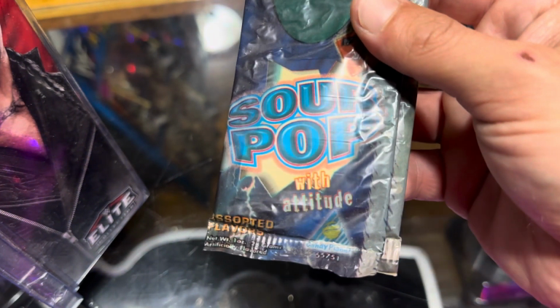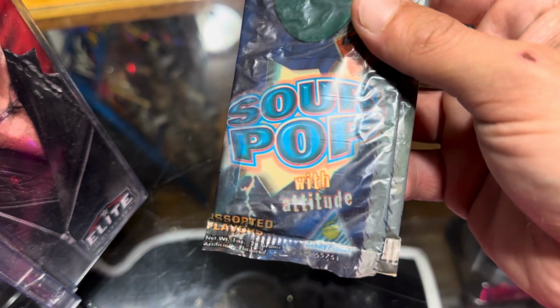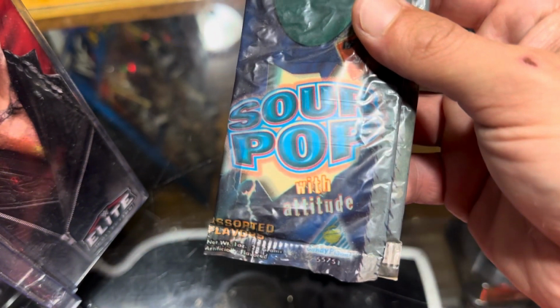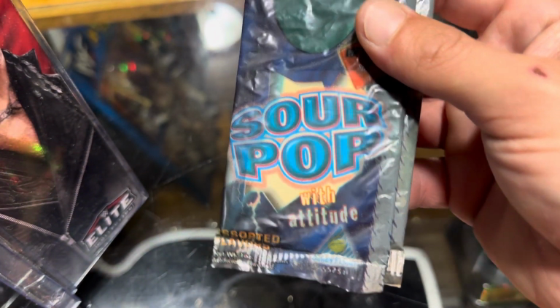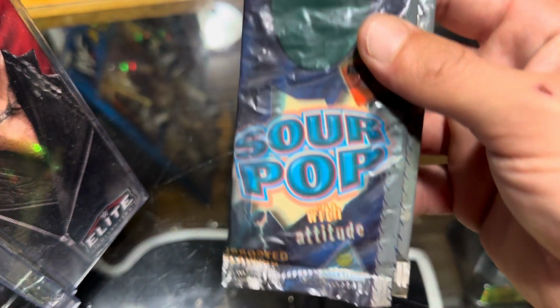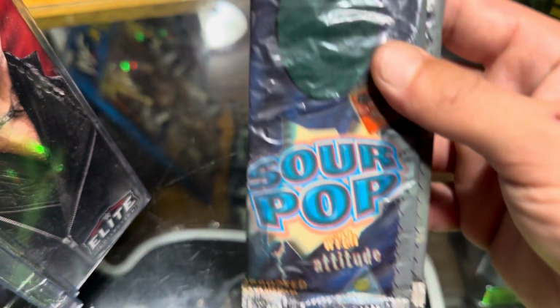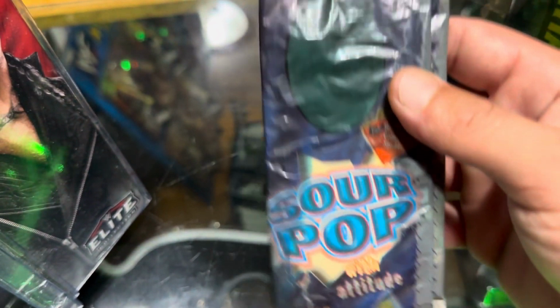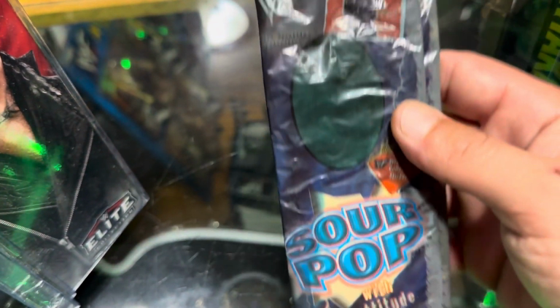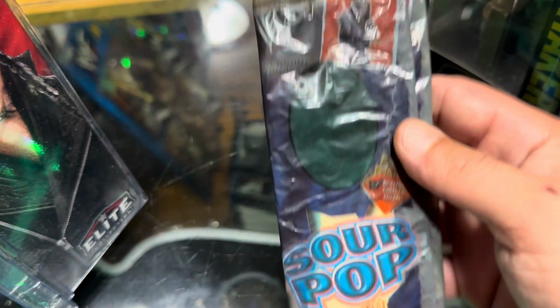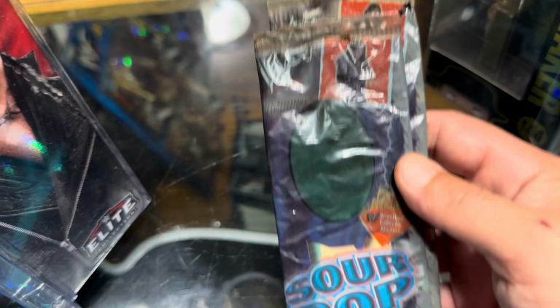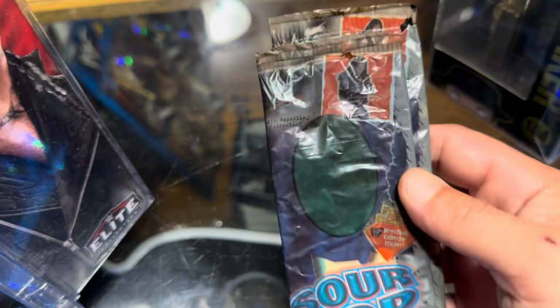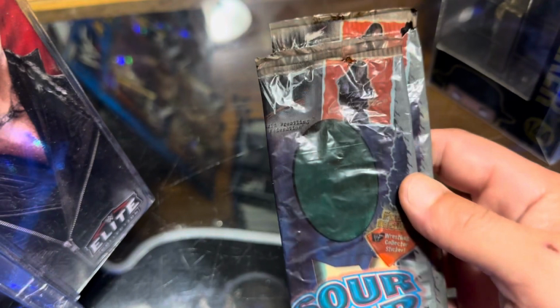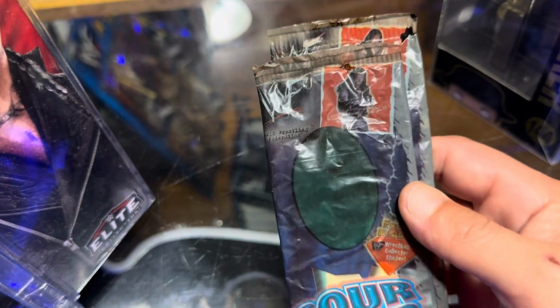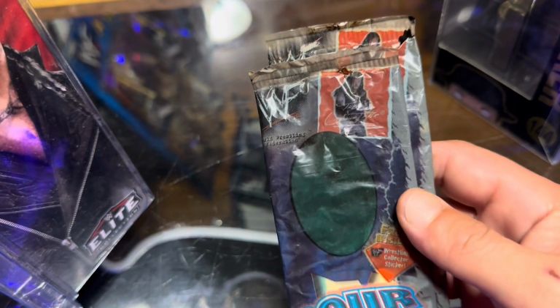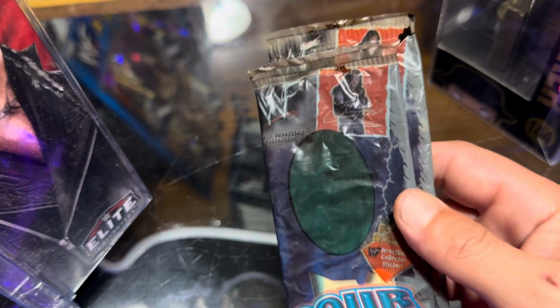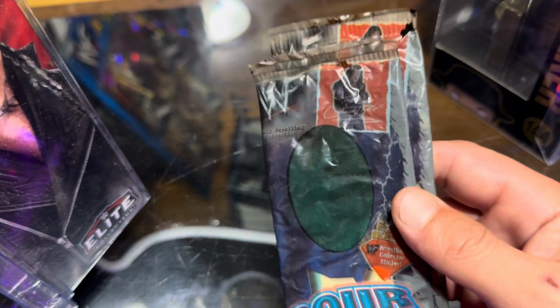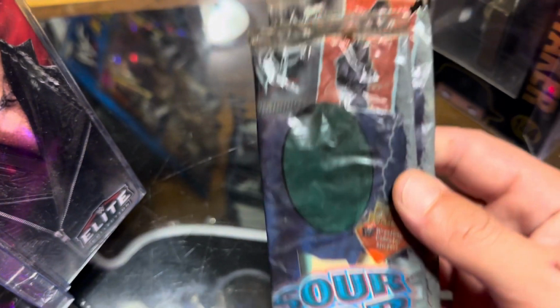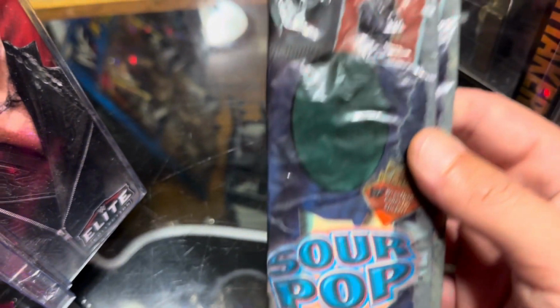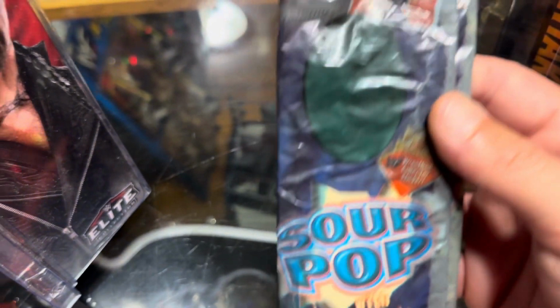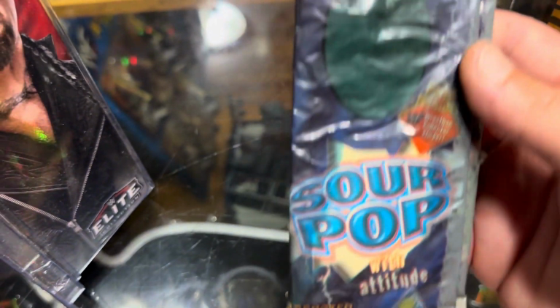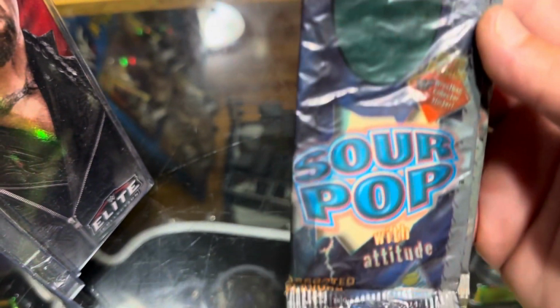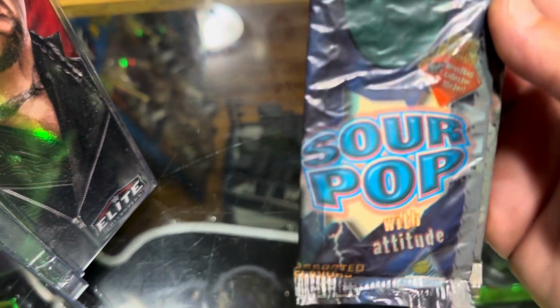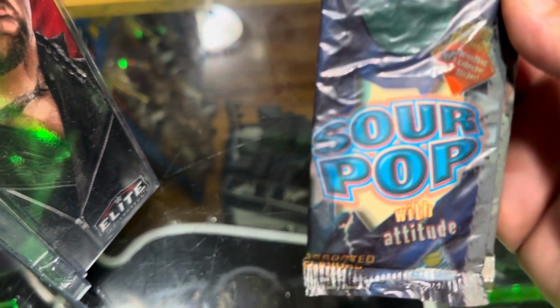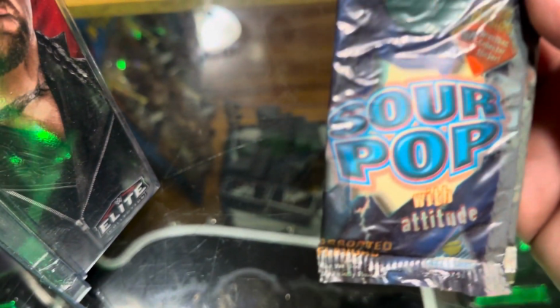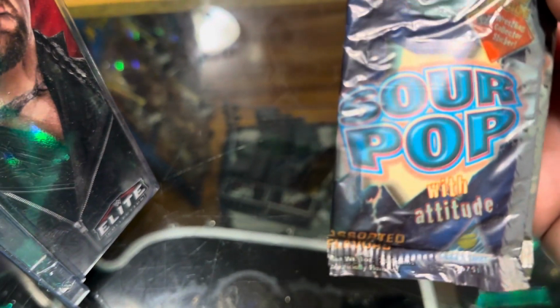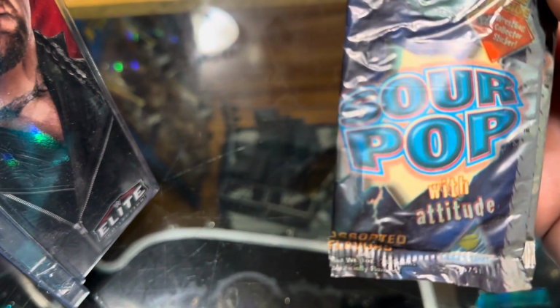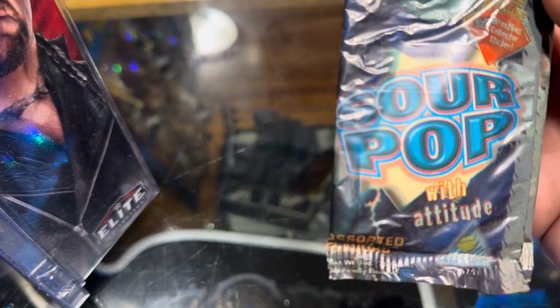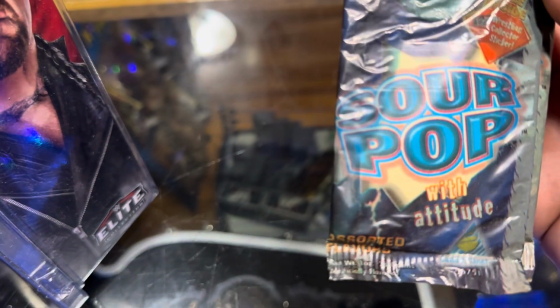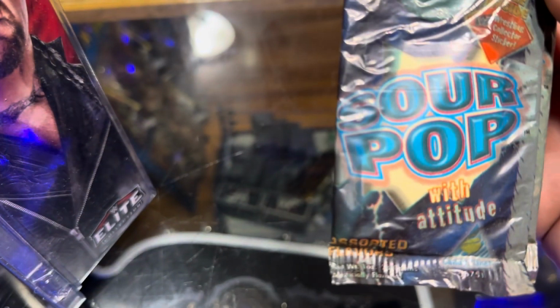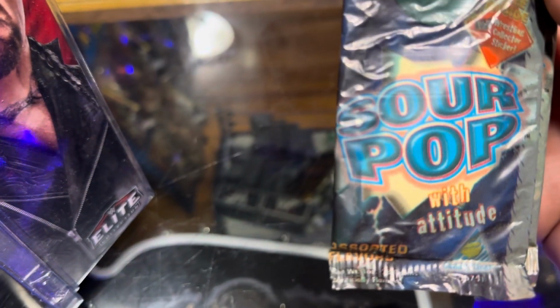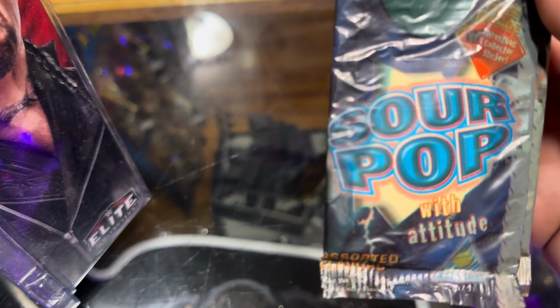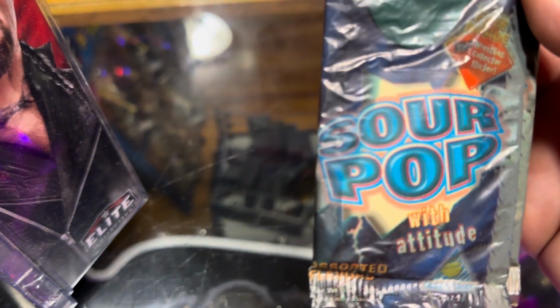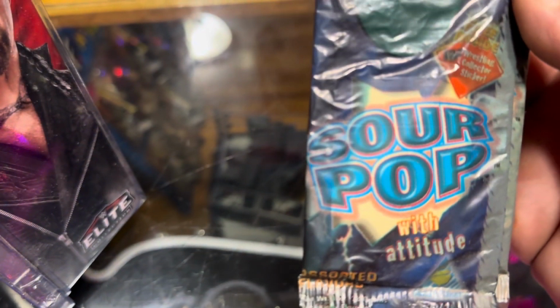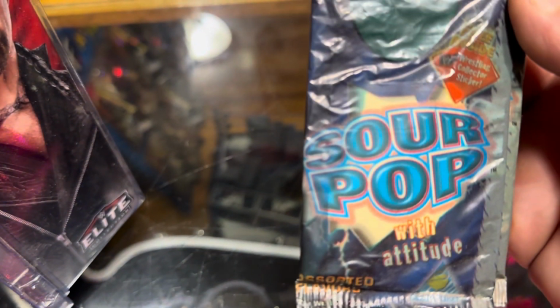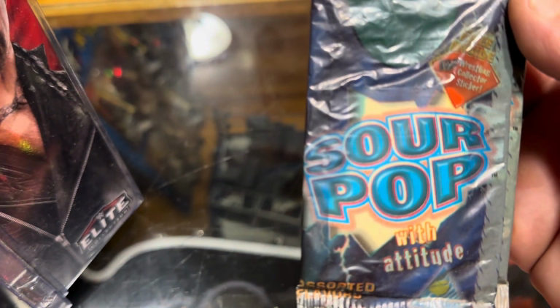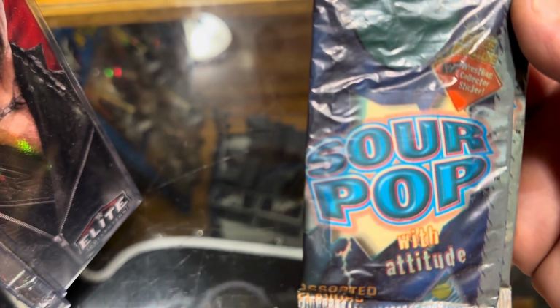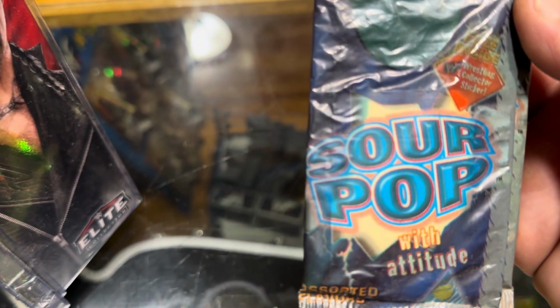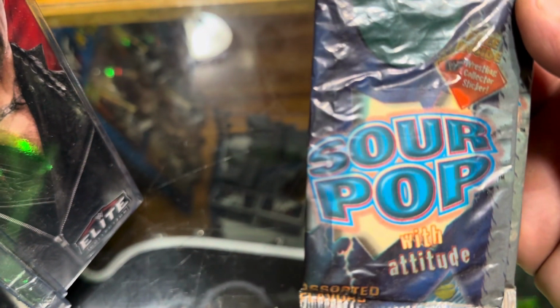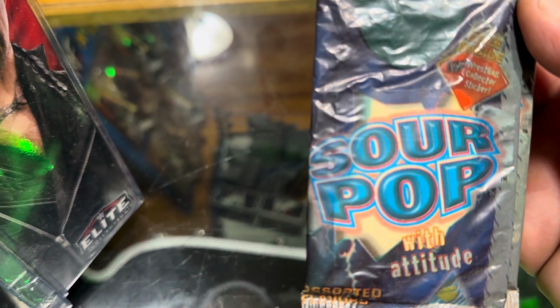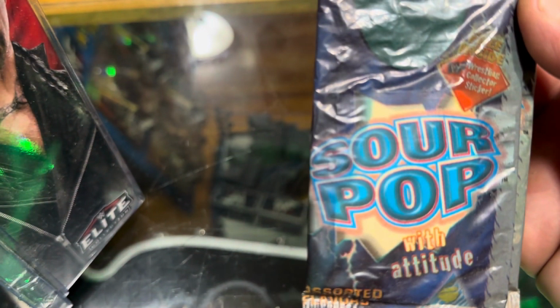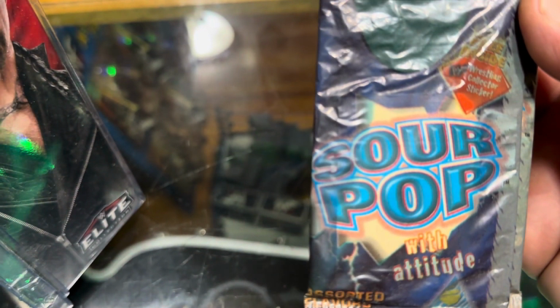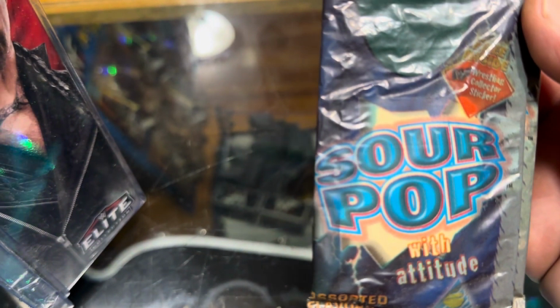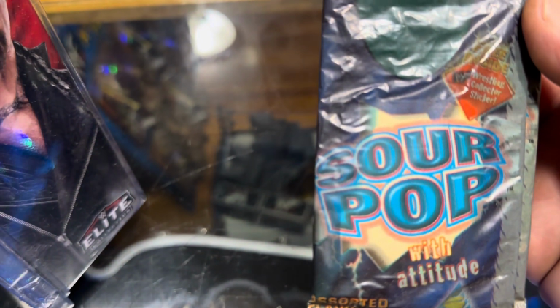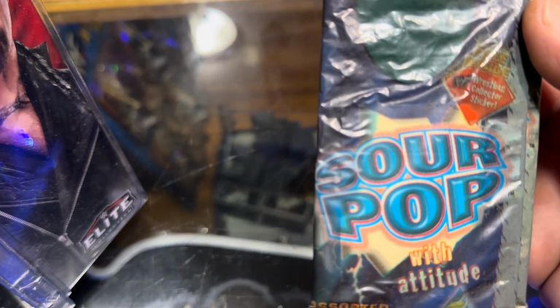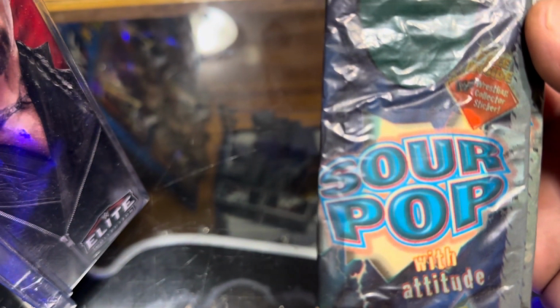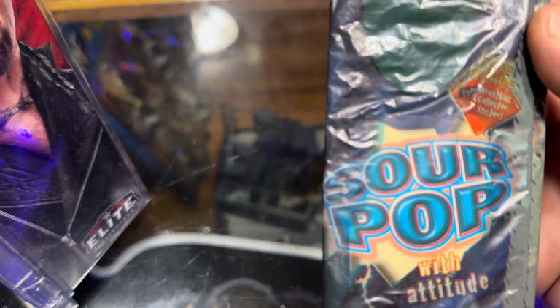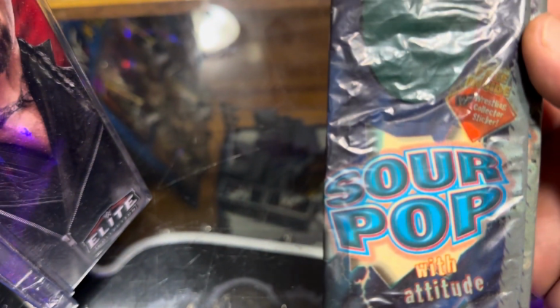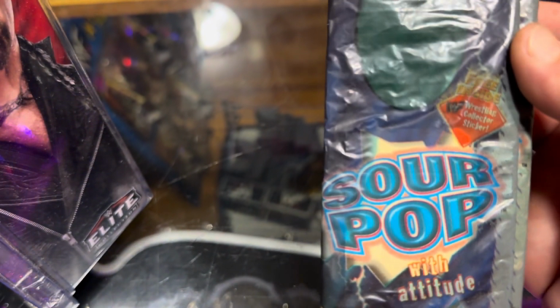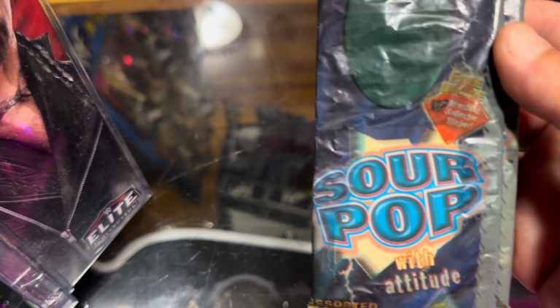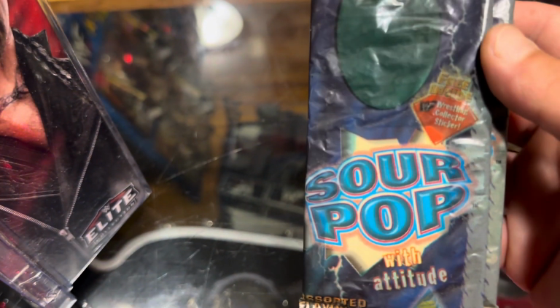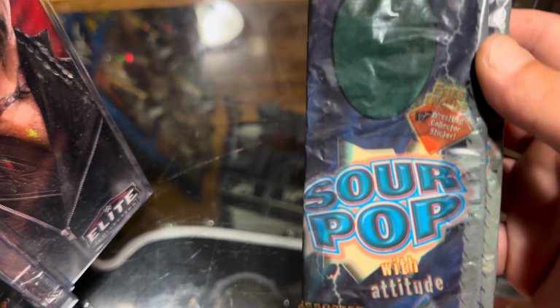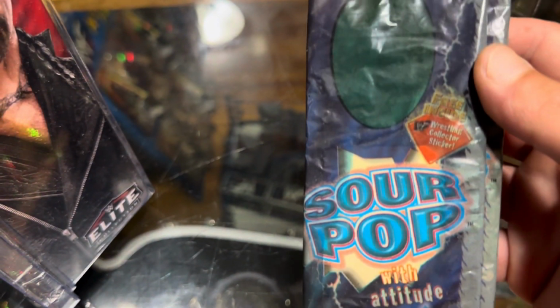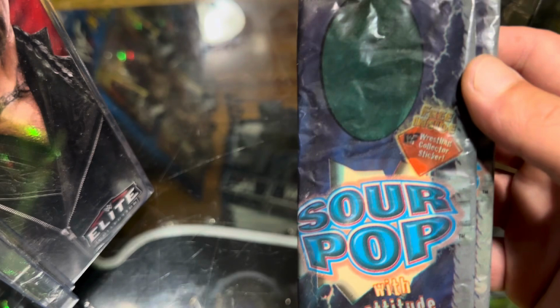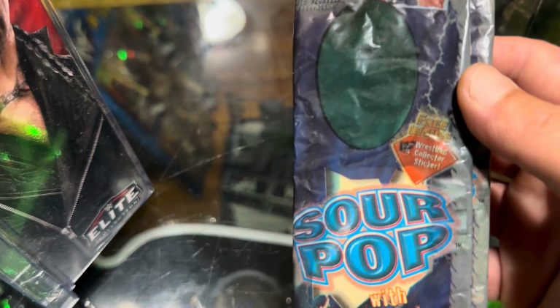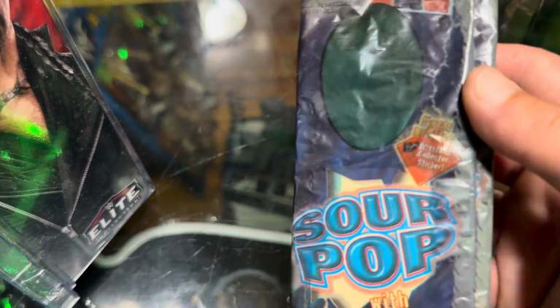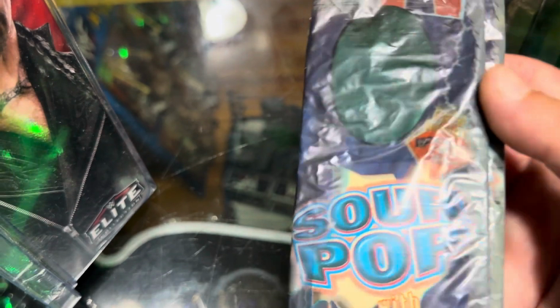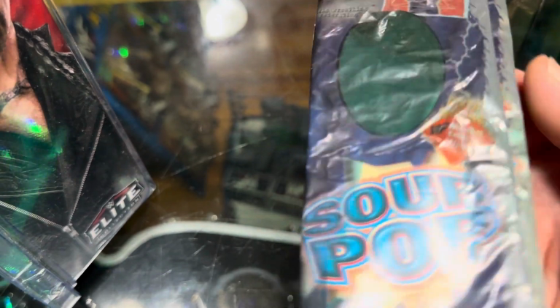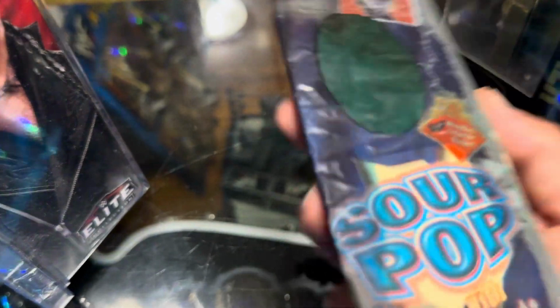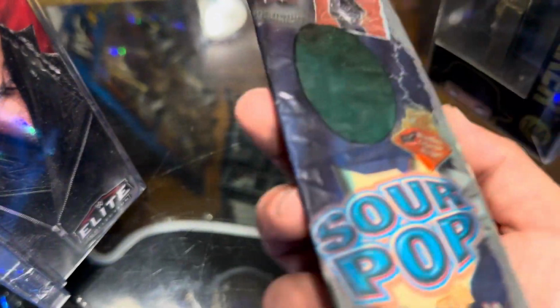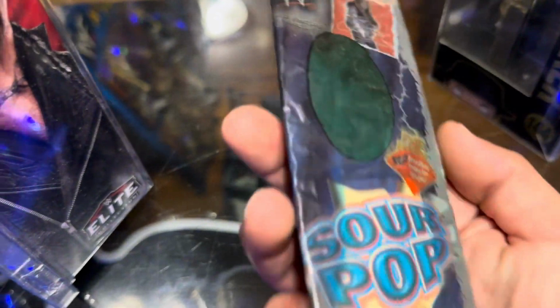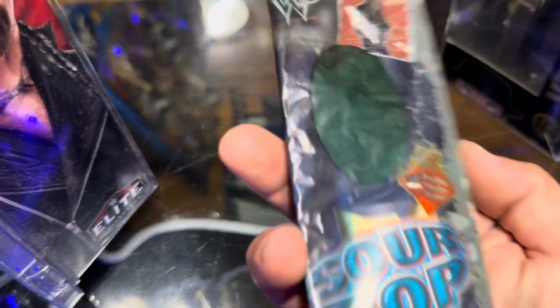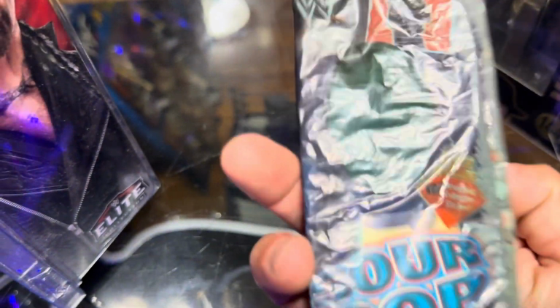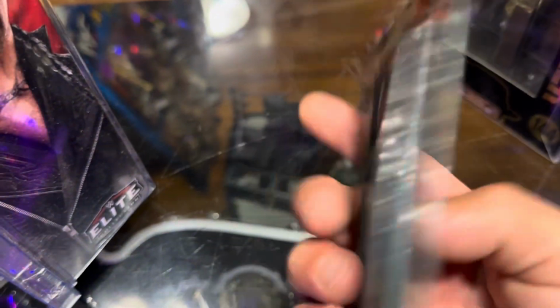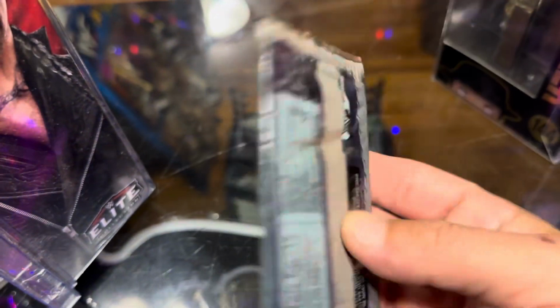They did not fare very well over time. As you can tell, they're completely flat, completely melted. These are assorted flavor. There's a free sticker inside — oh no, the sticker's ruined.